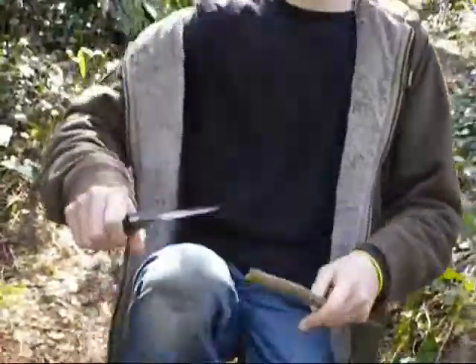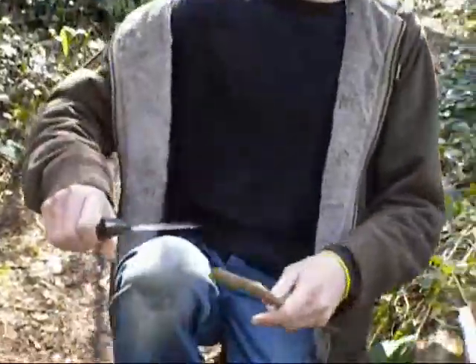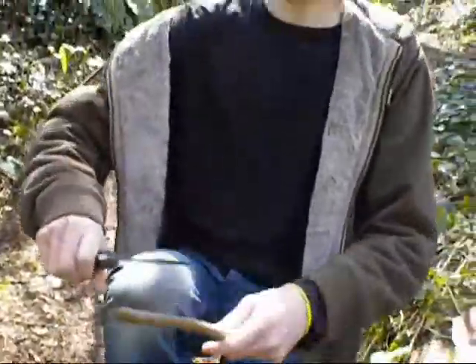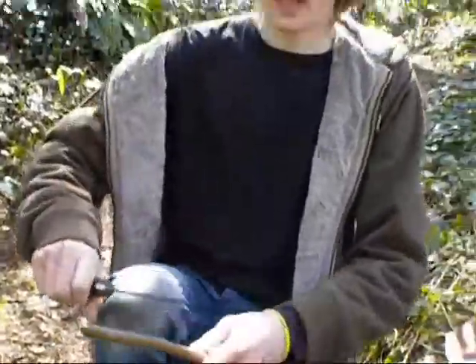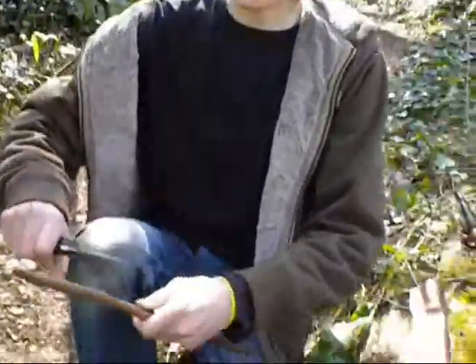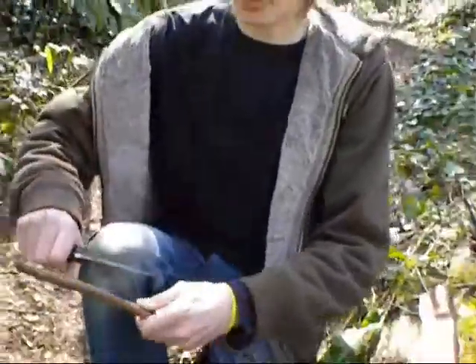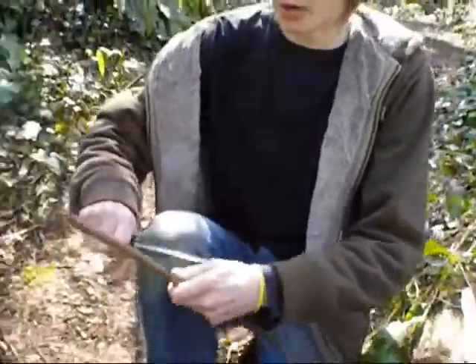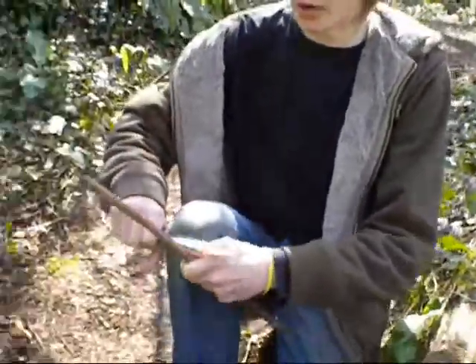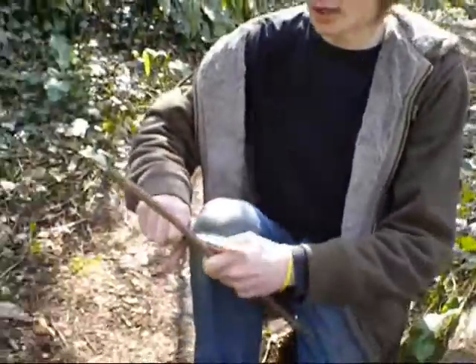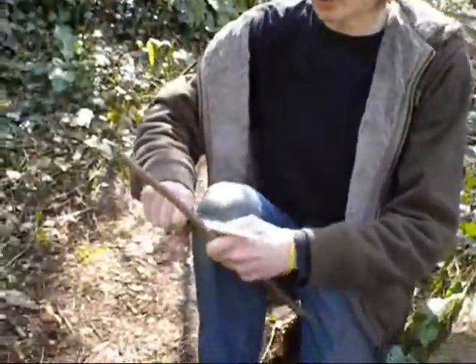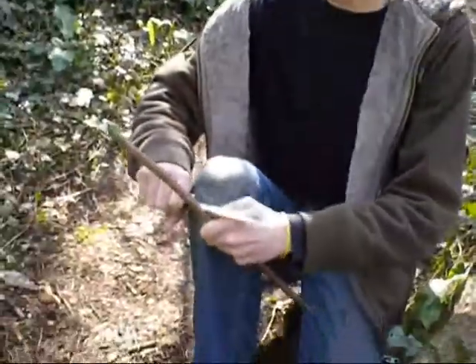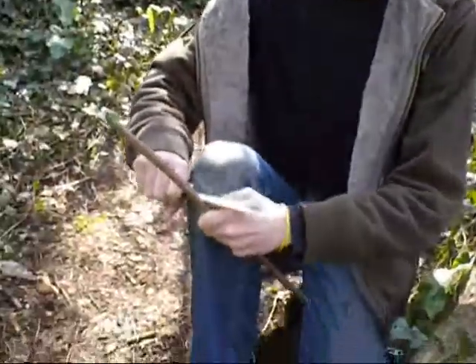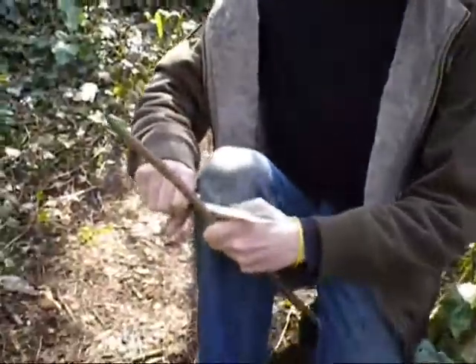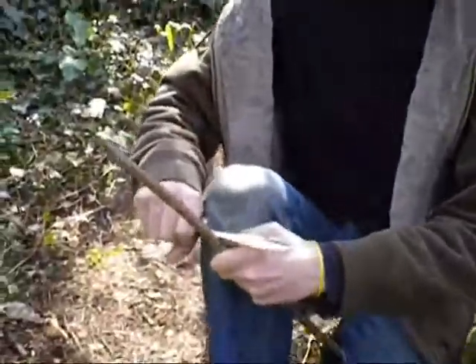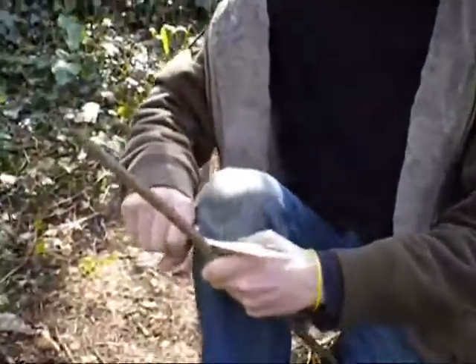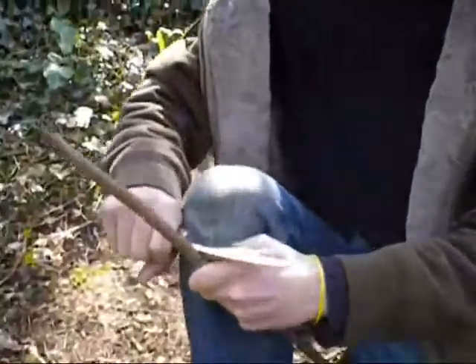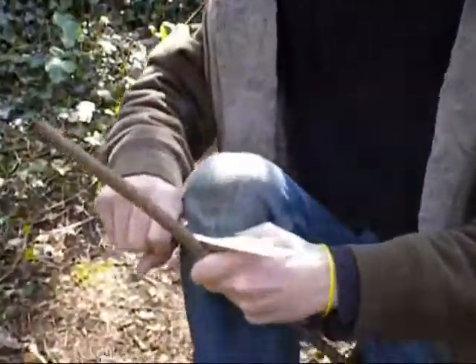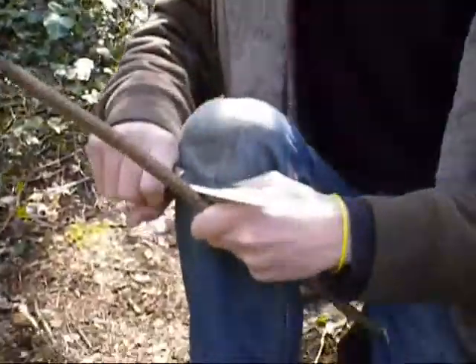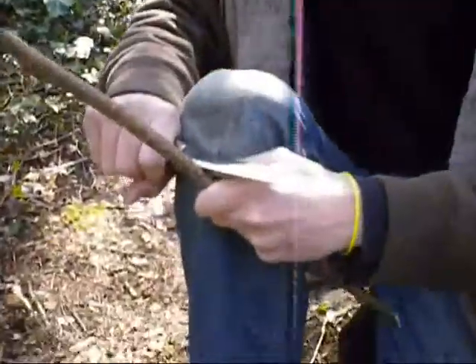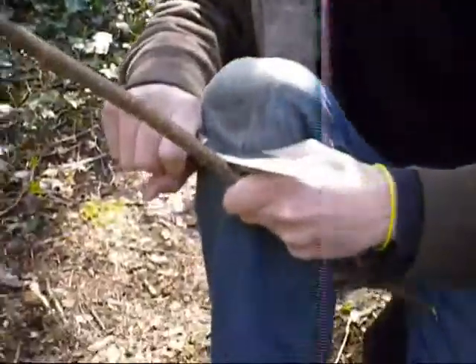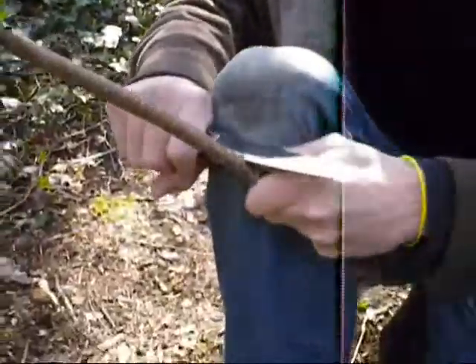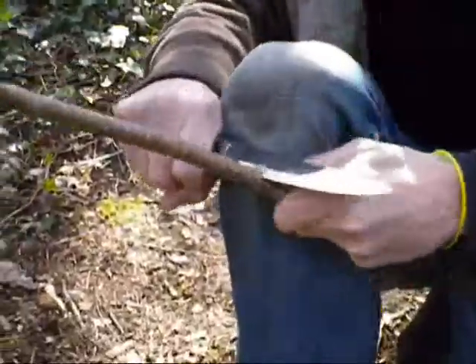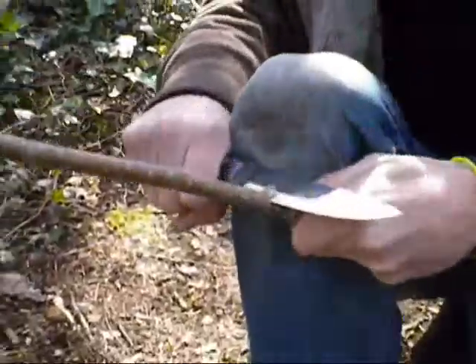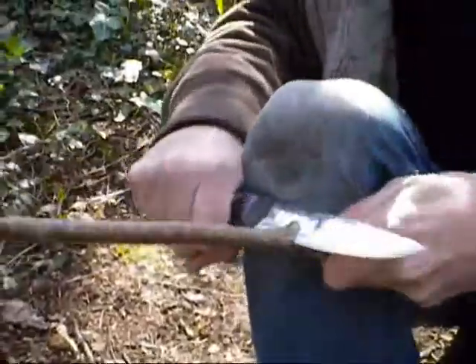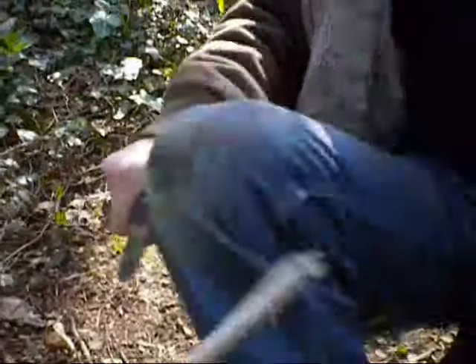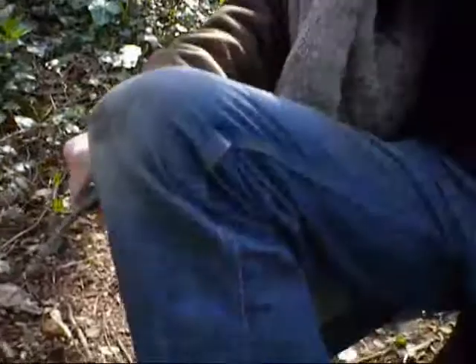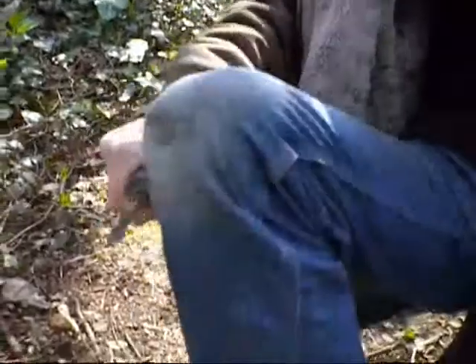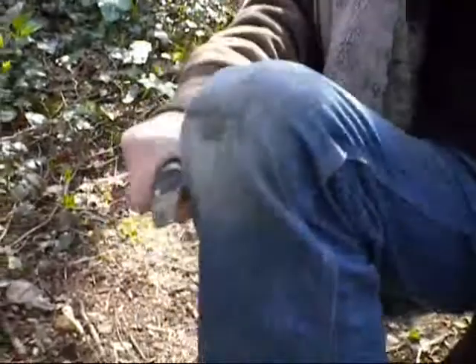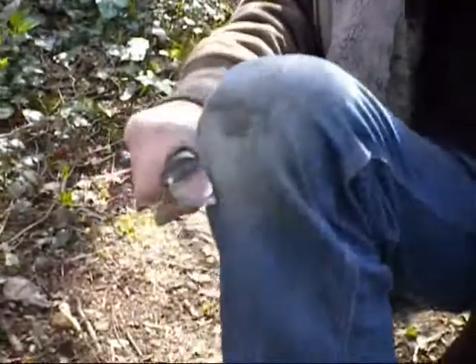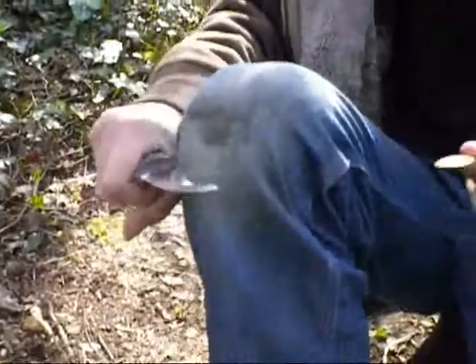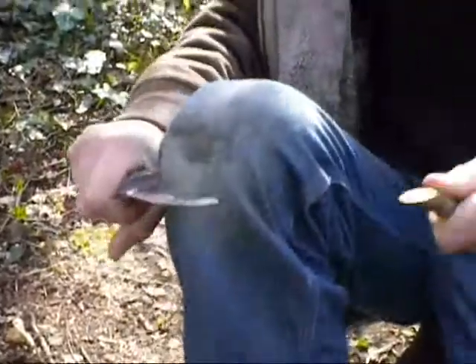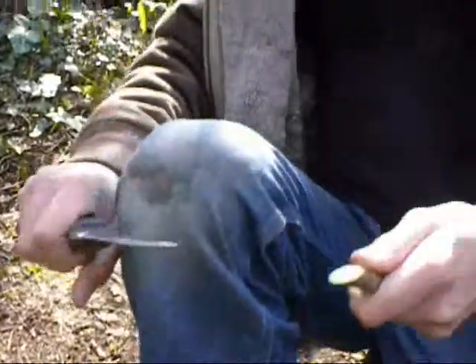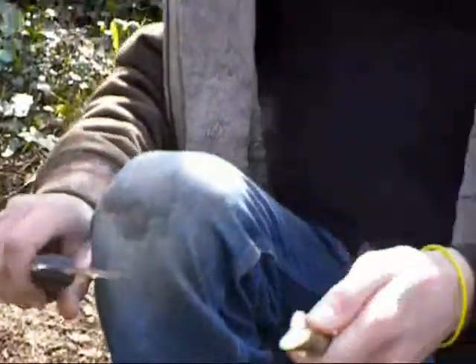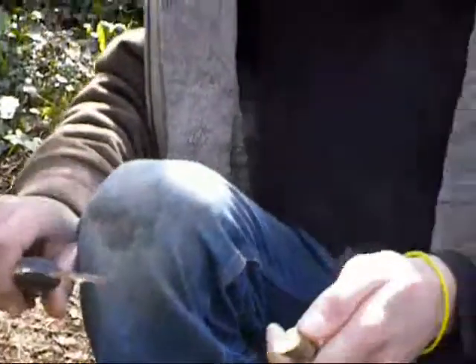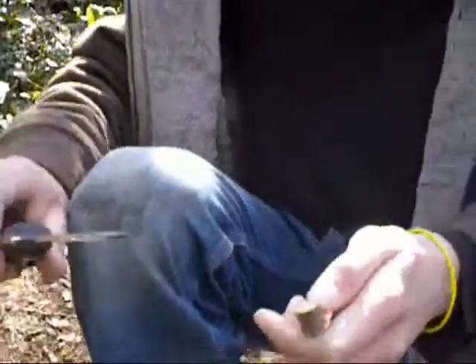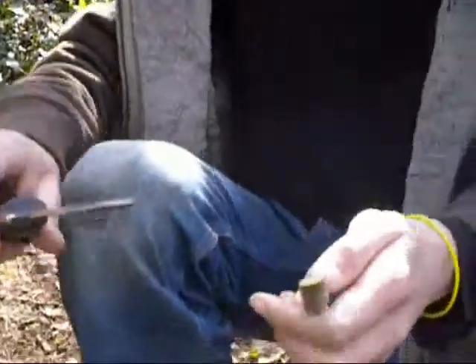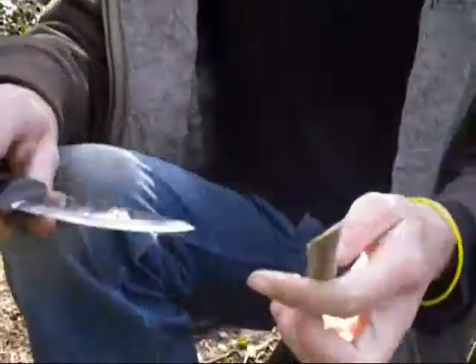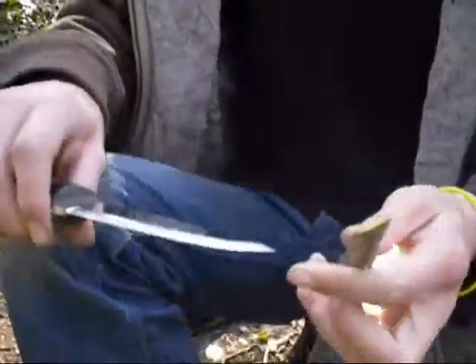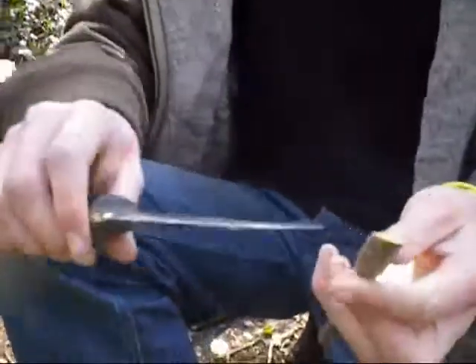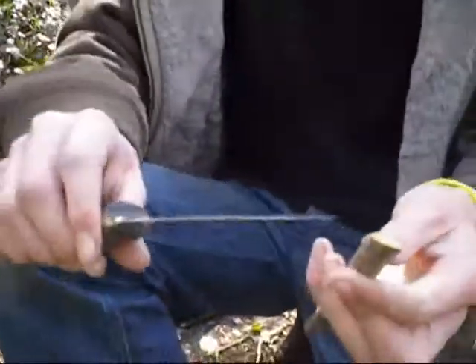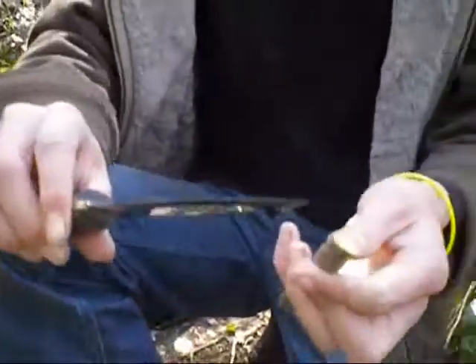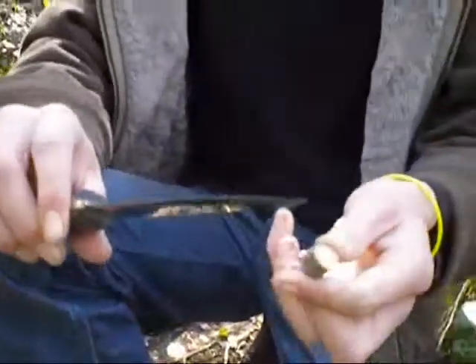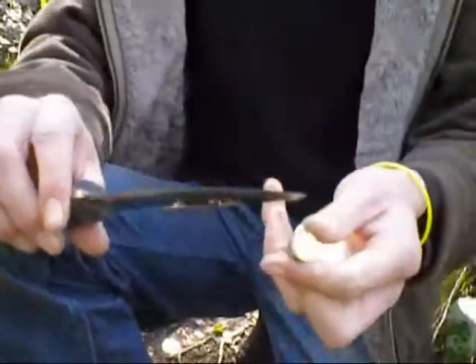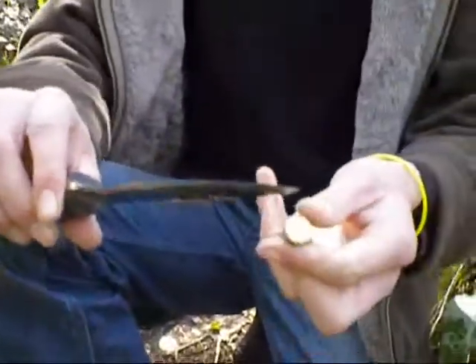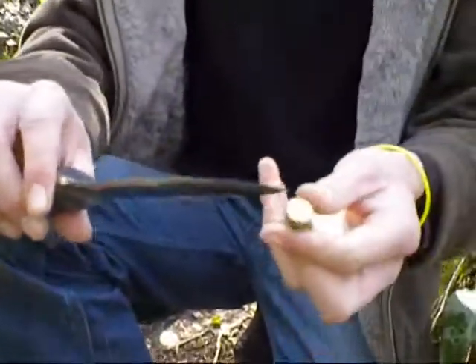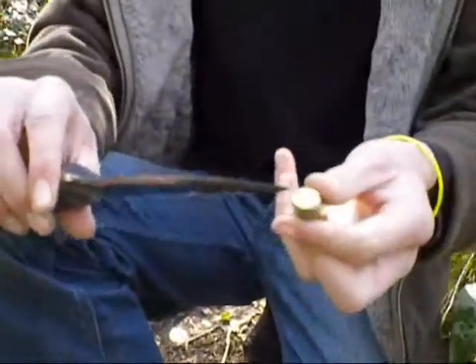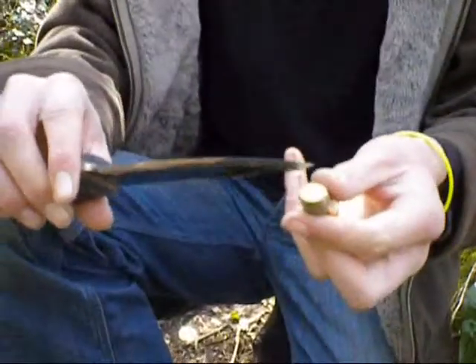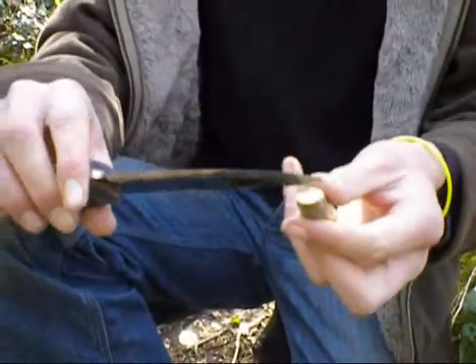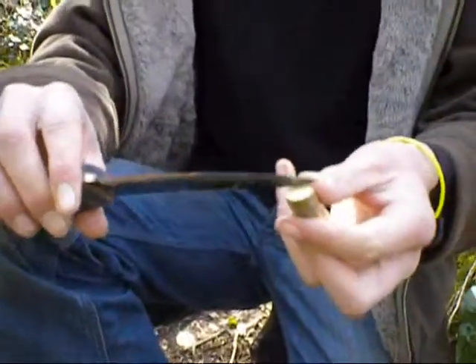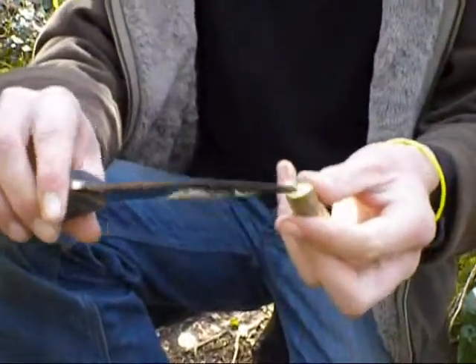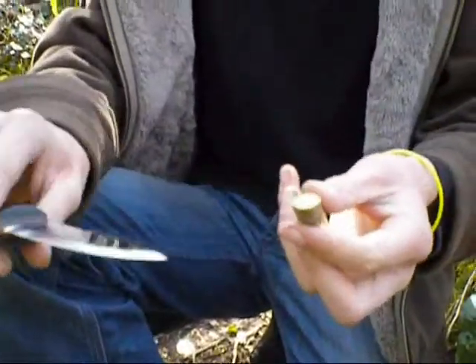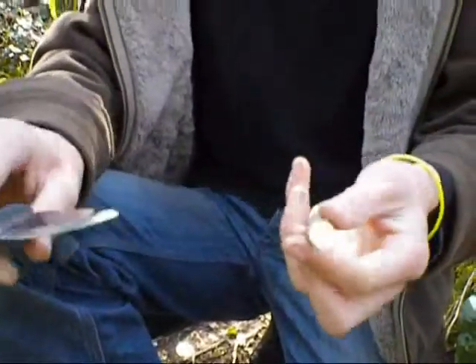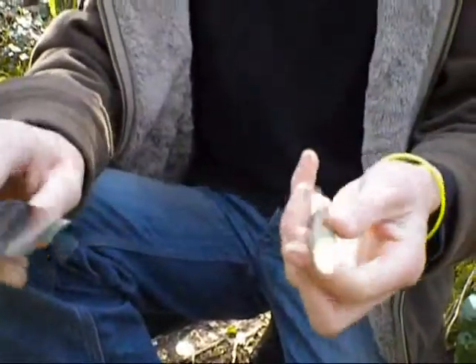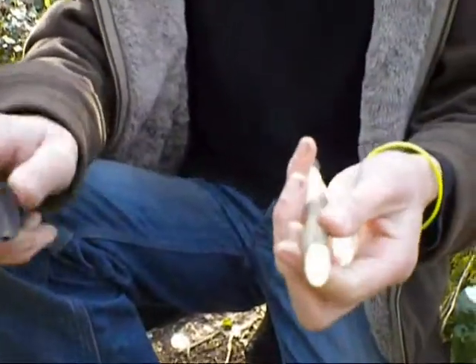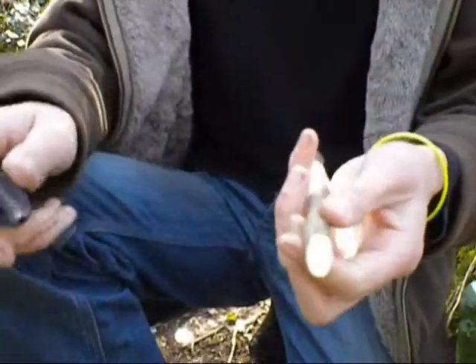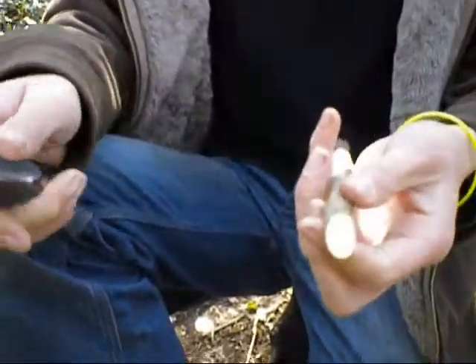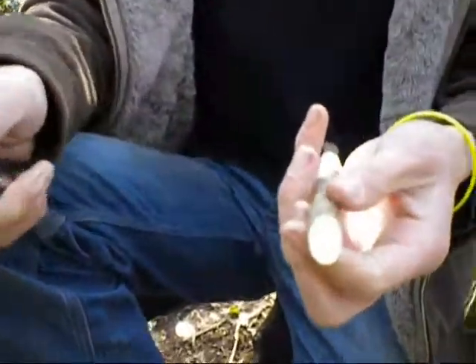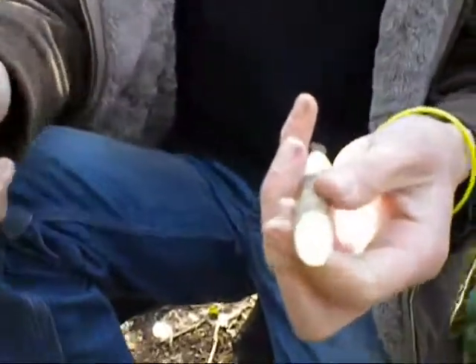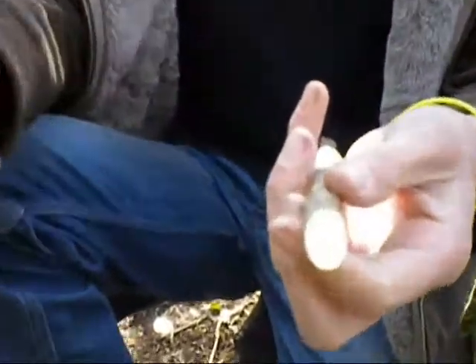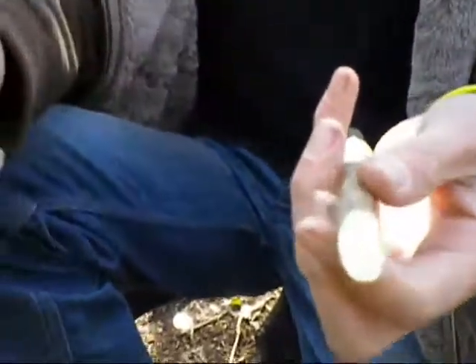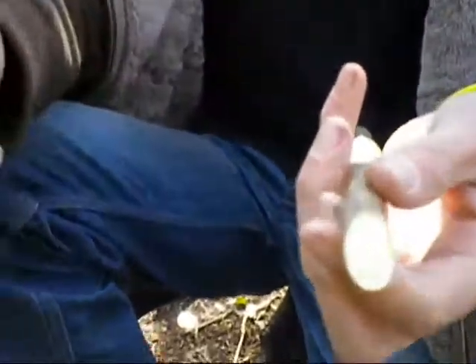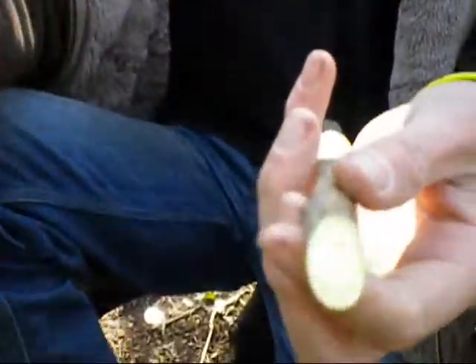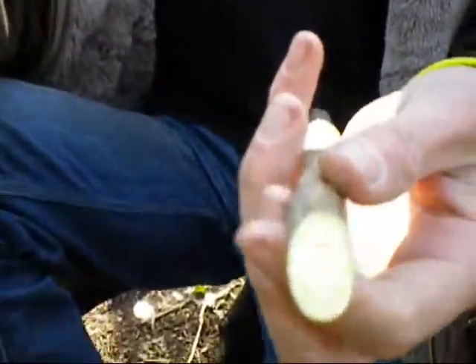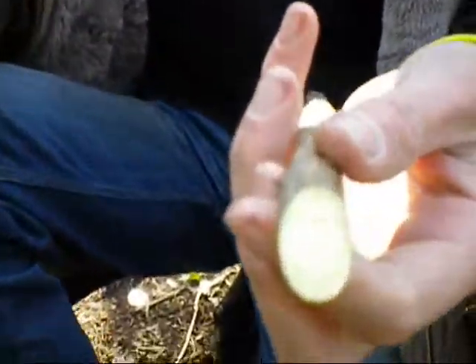Try a leg grip. Straight through that — that's as good as any other knife I've had. That's fine, that's what you want.